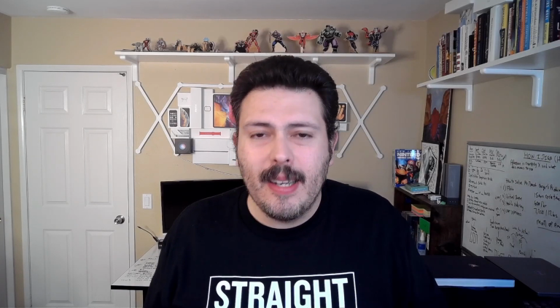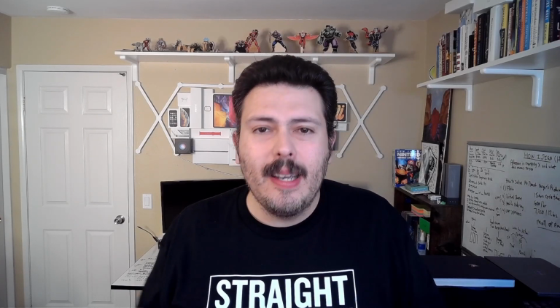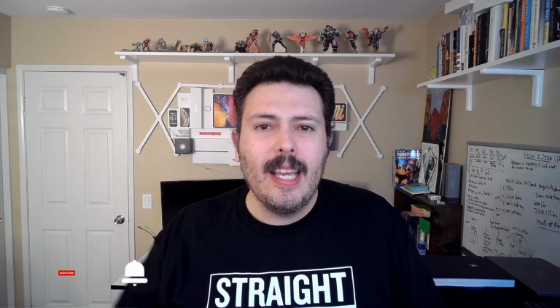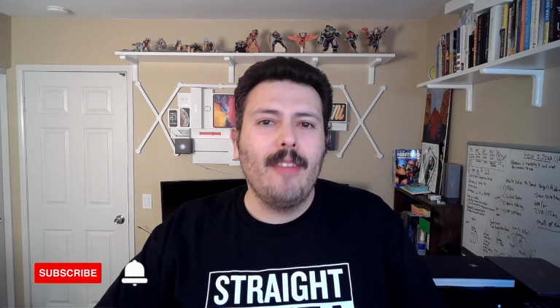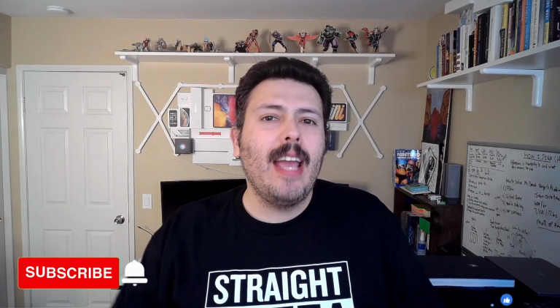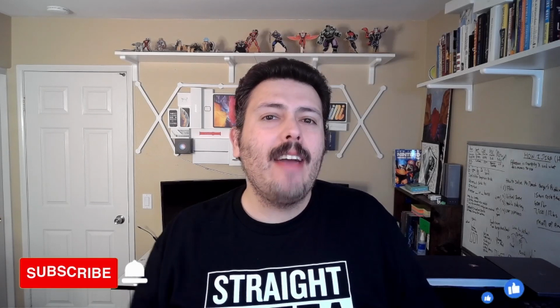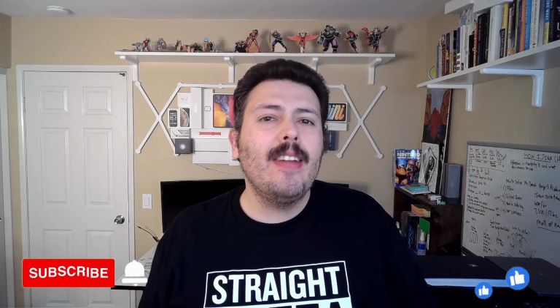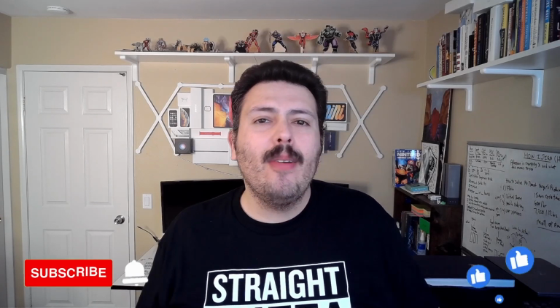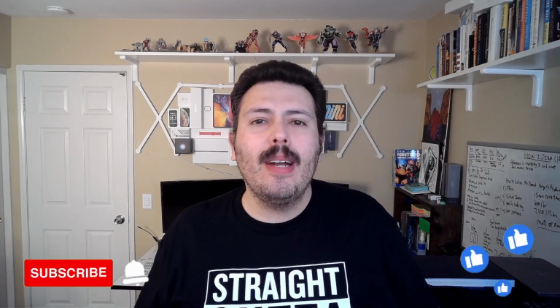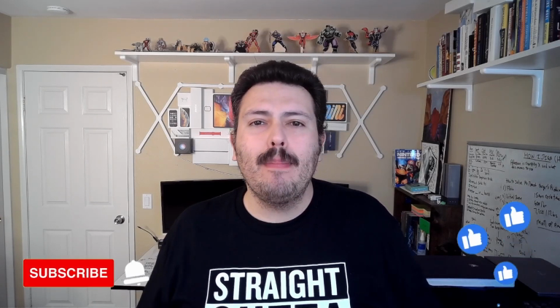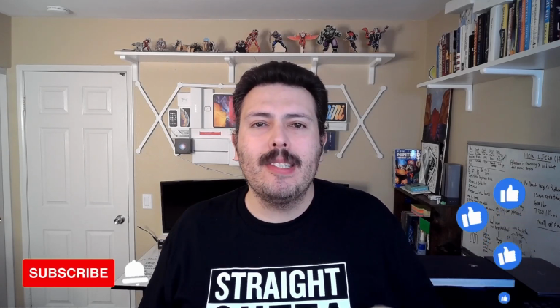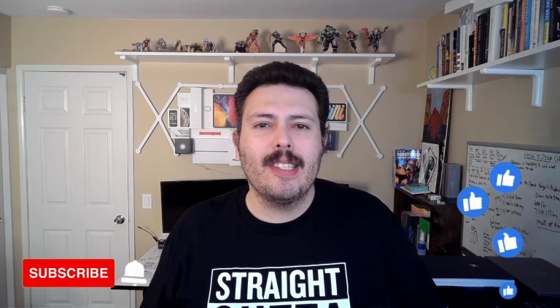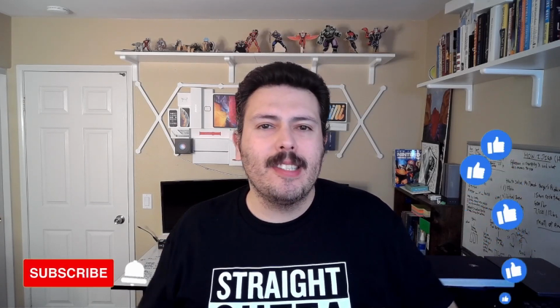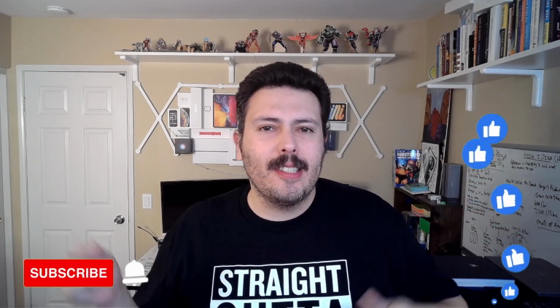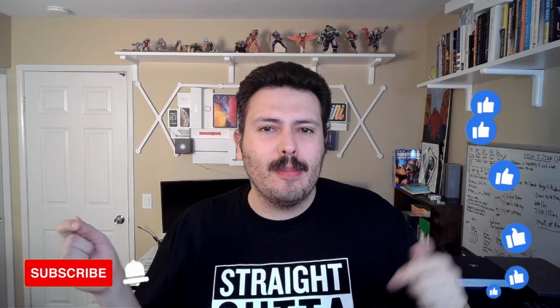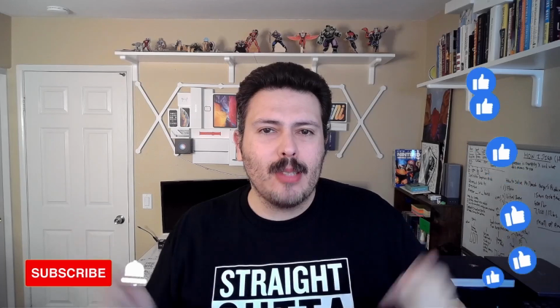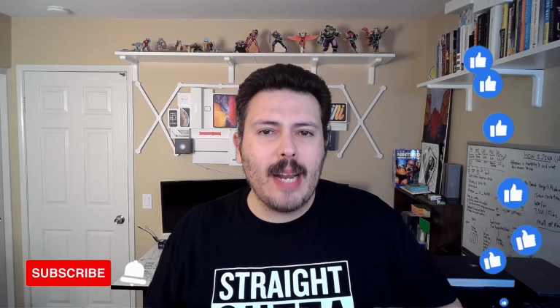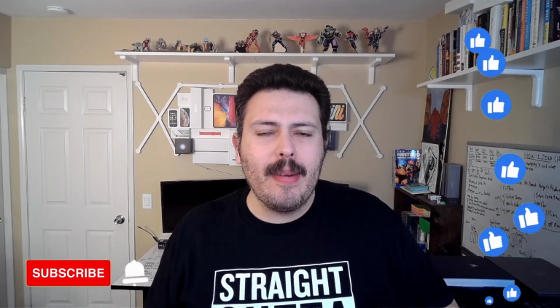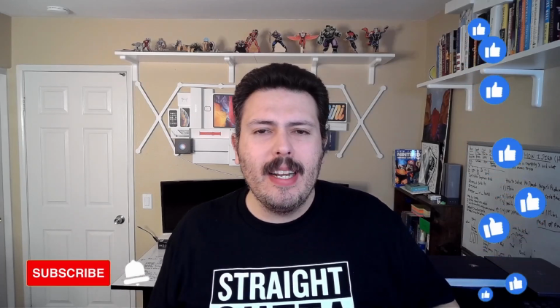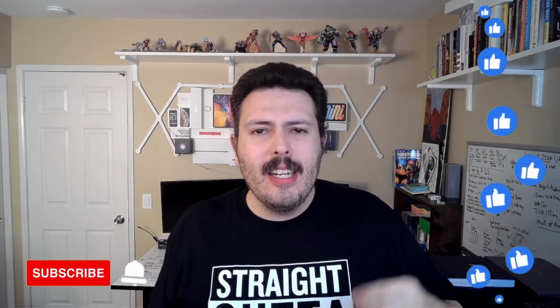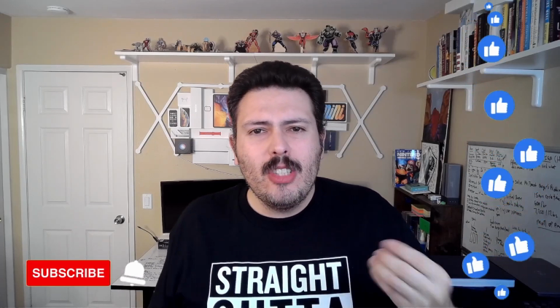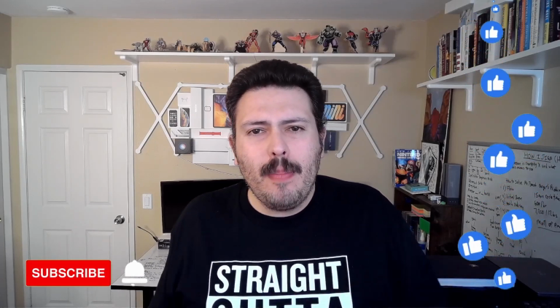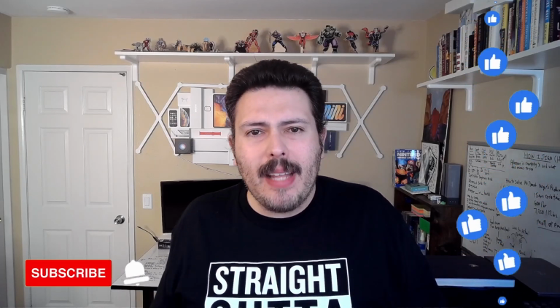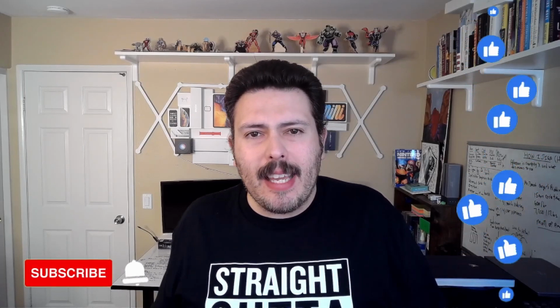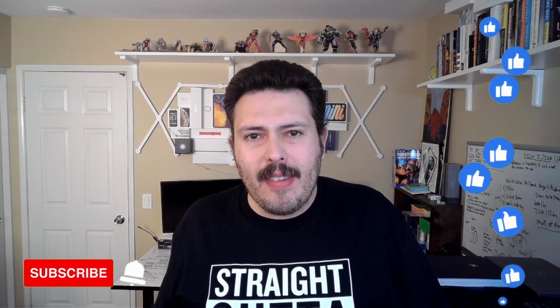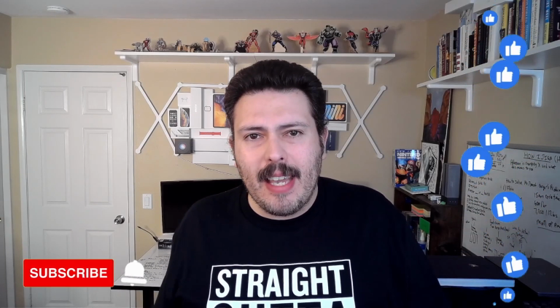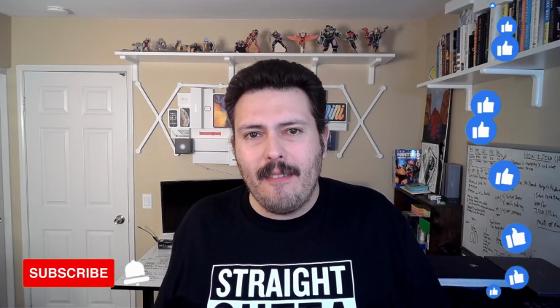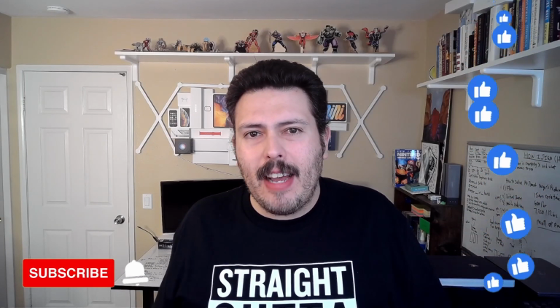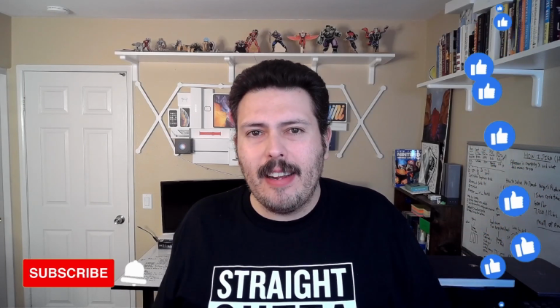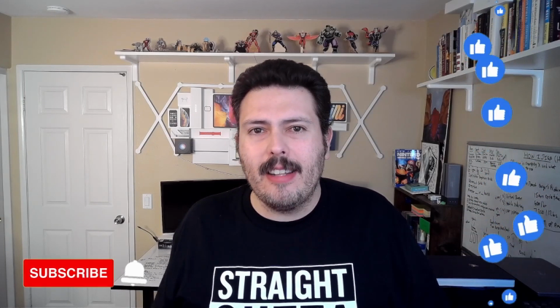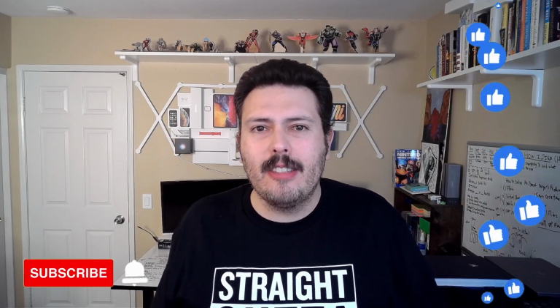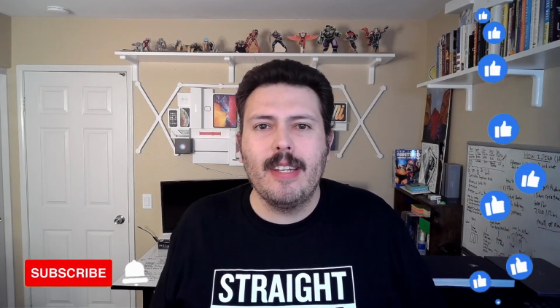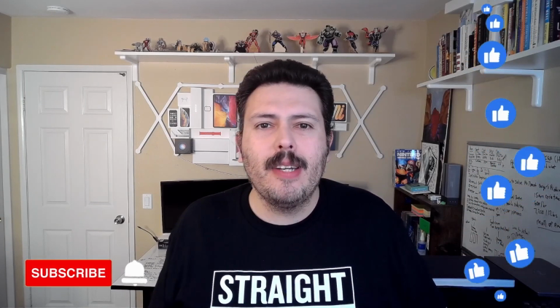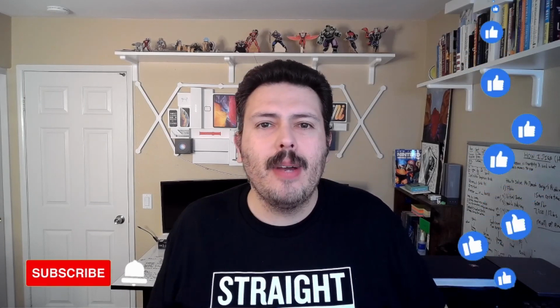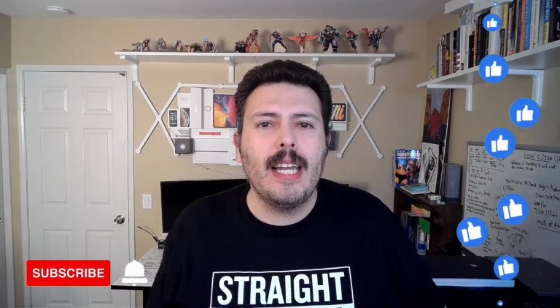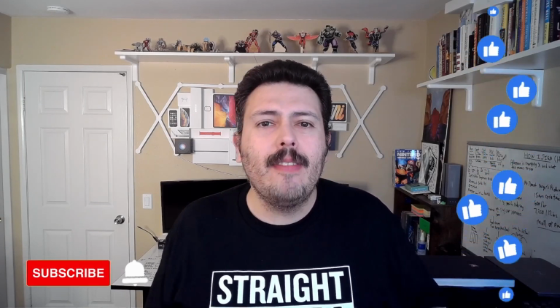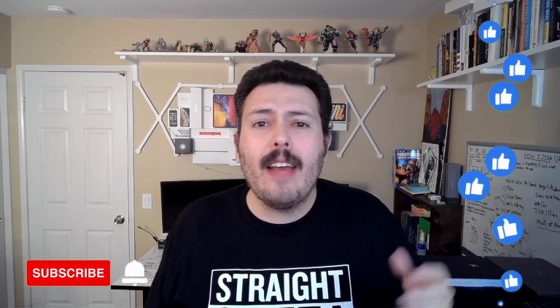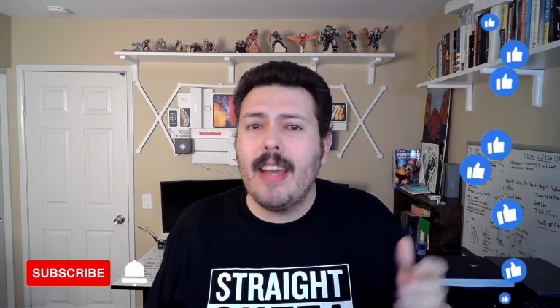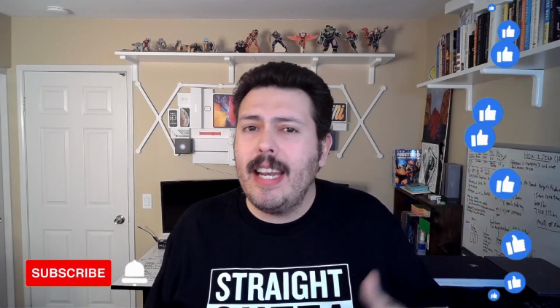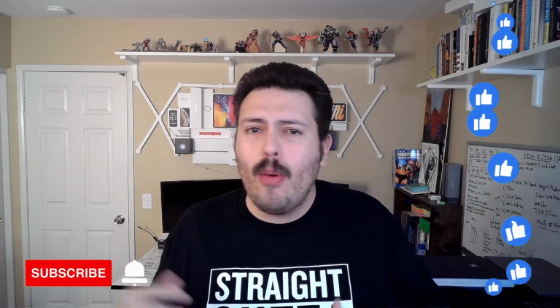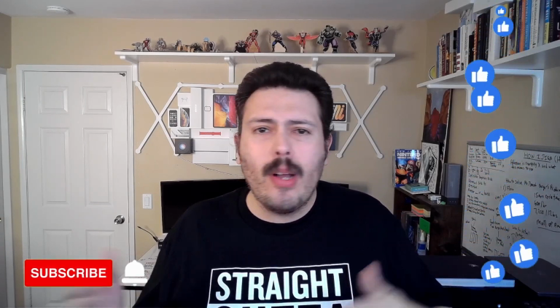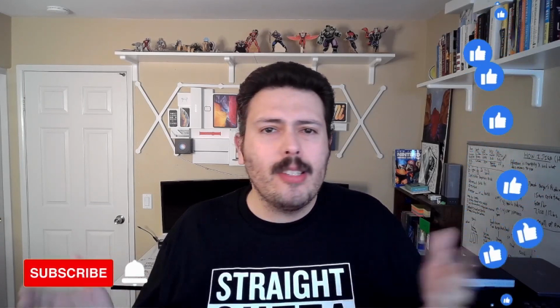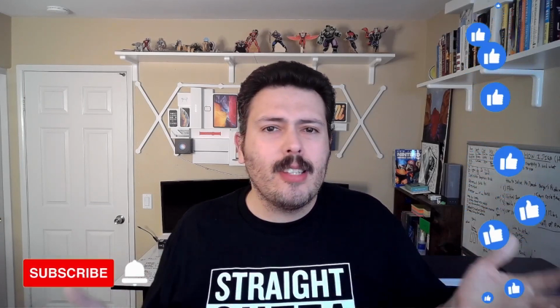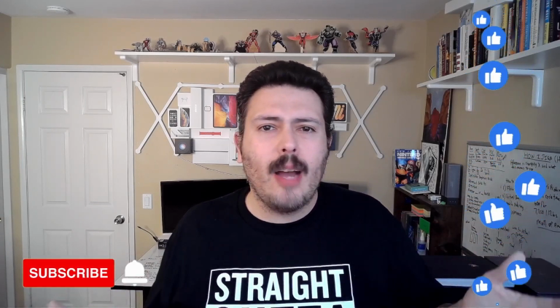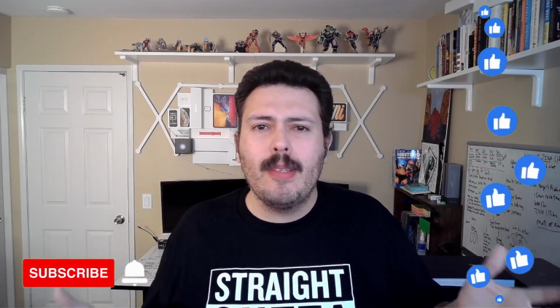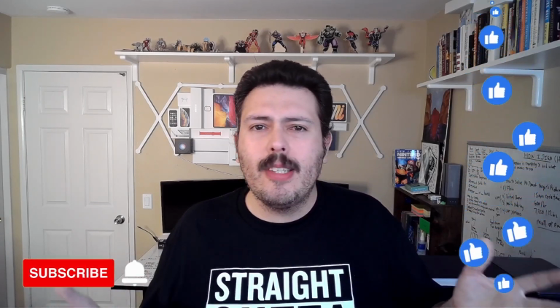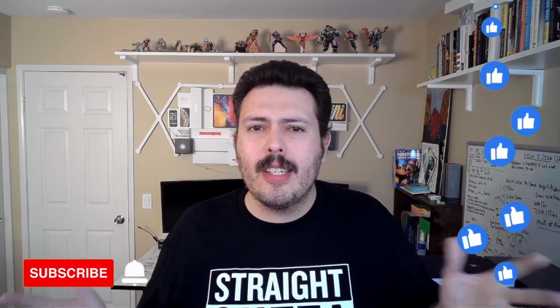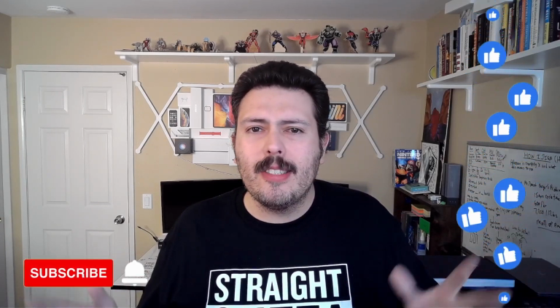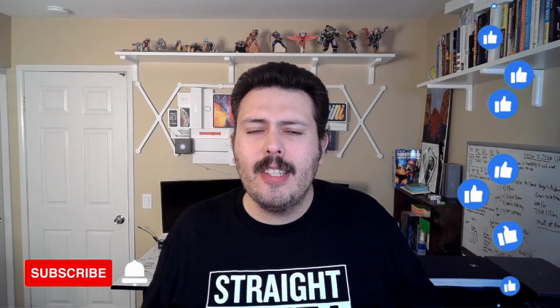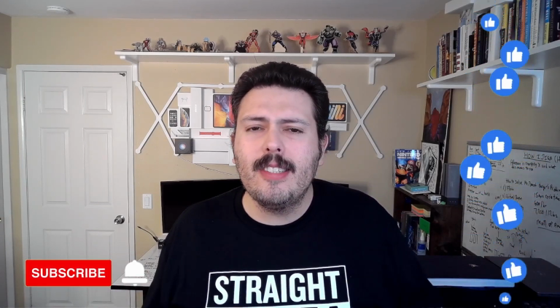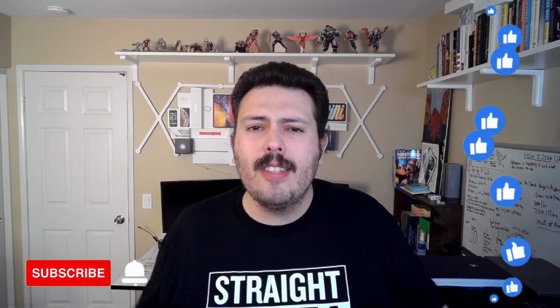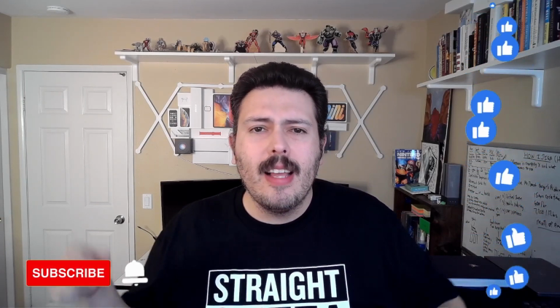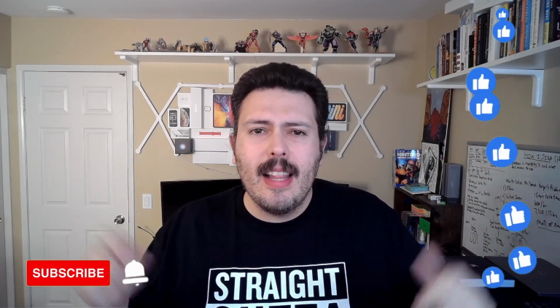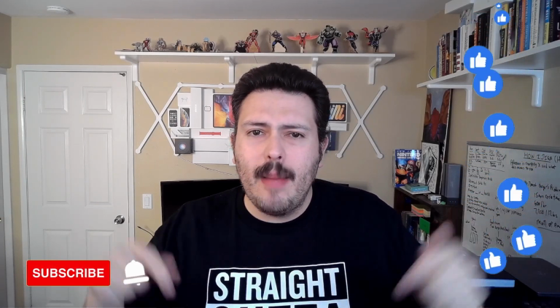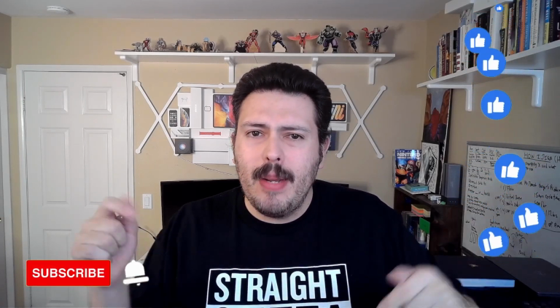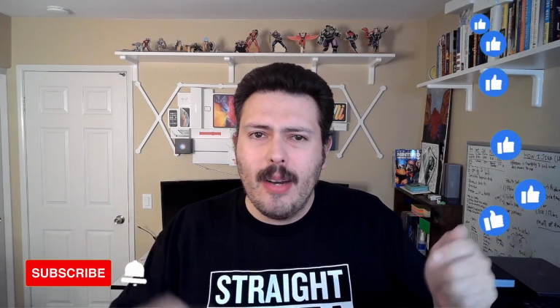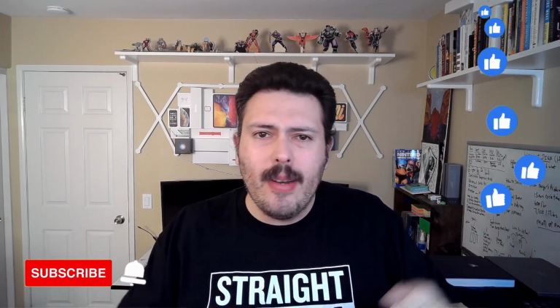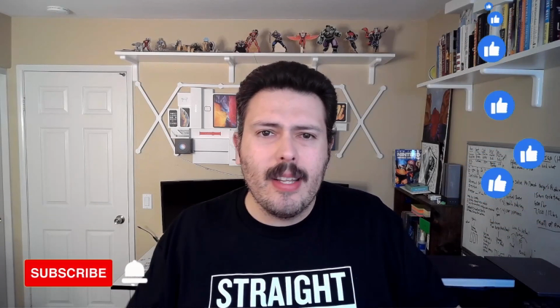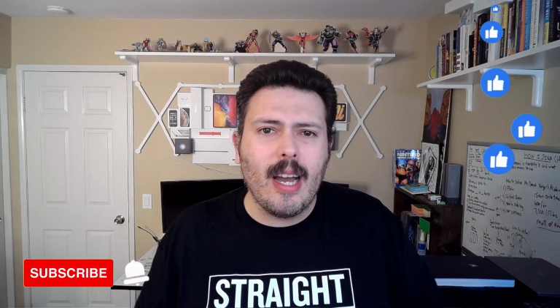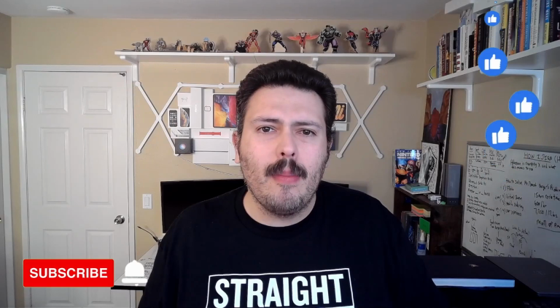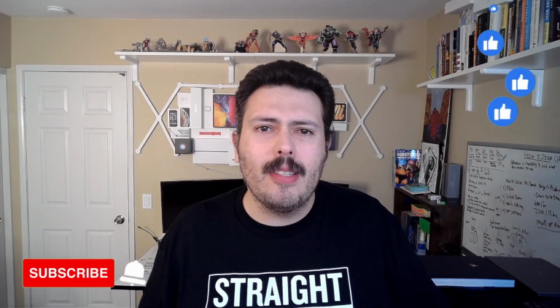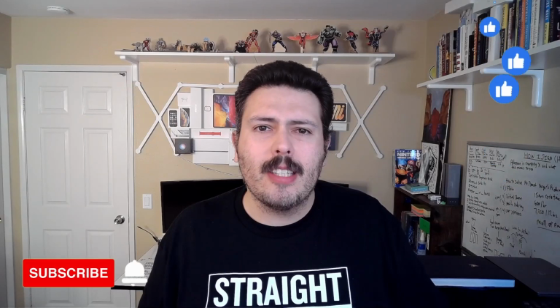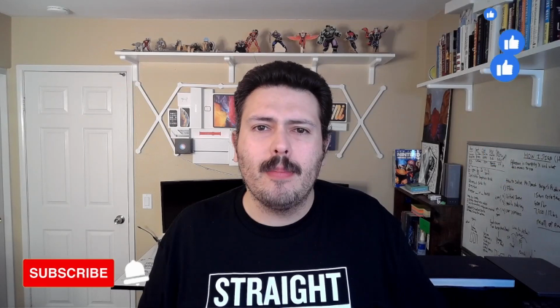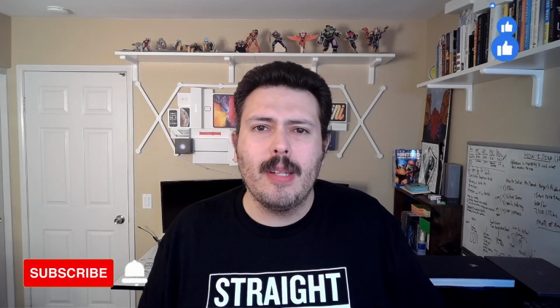If you haven't already, please consider subscribing. Drop a like if you get value out of this video. And if you have any questions, comments, or concerns, let me know in the comment section below.